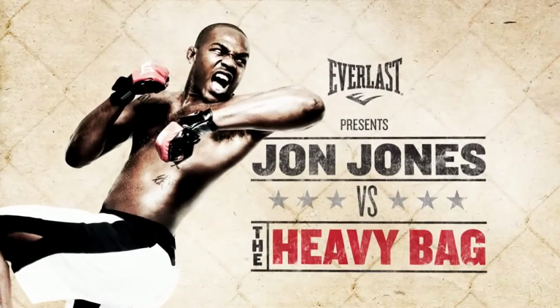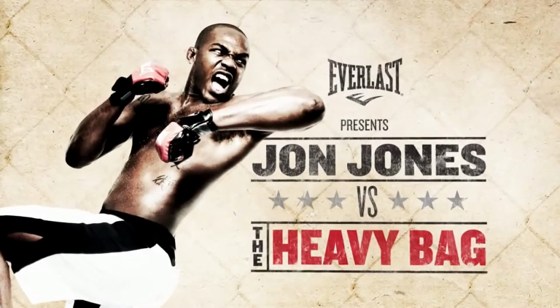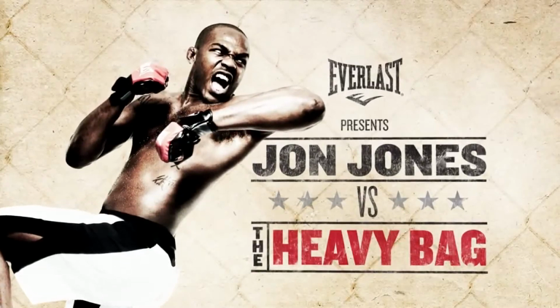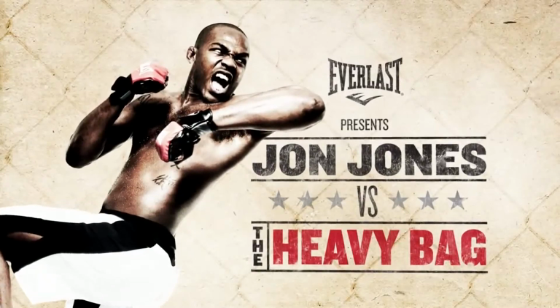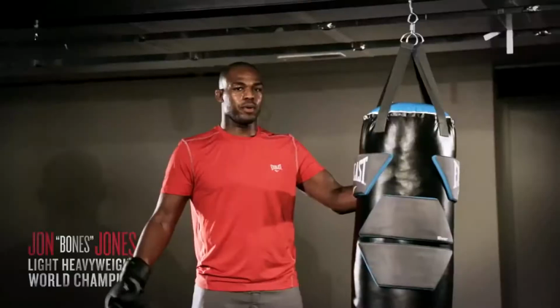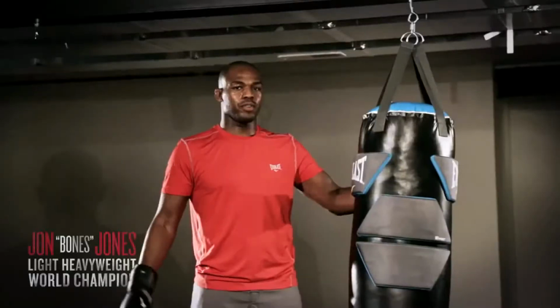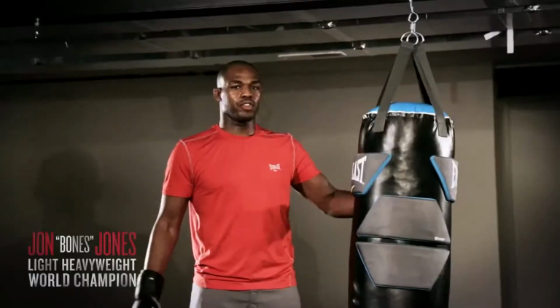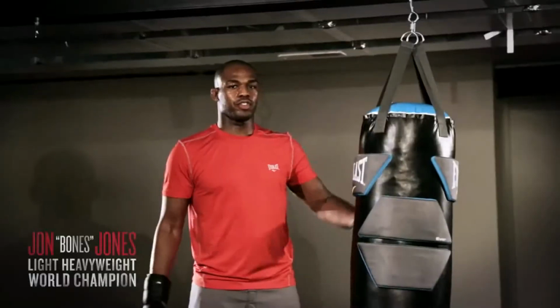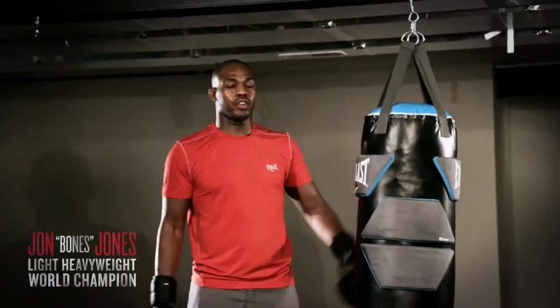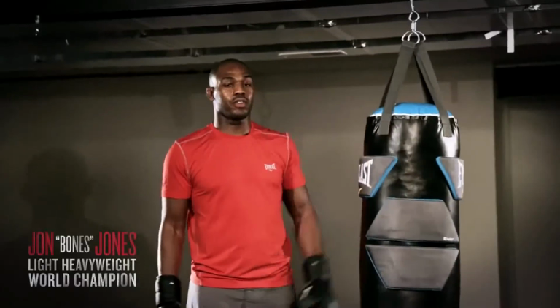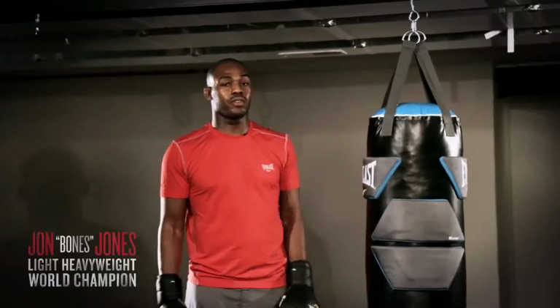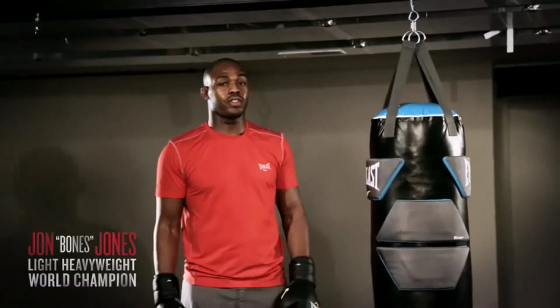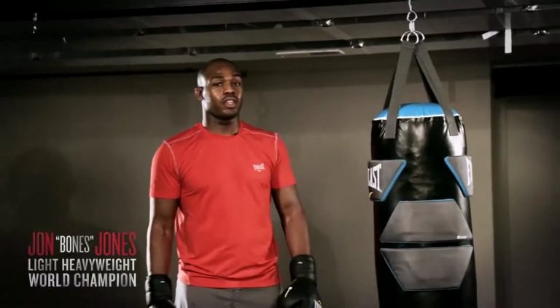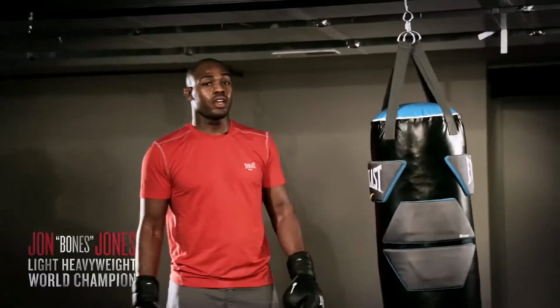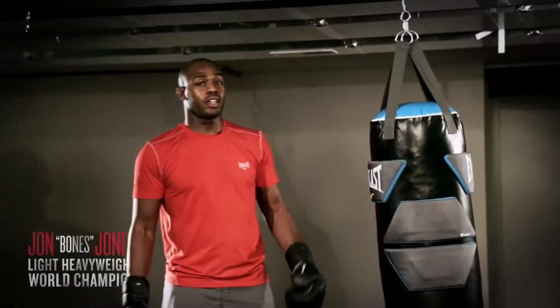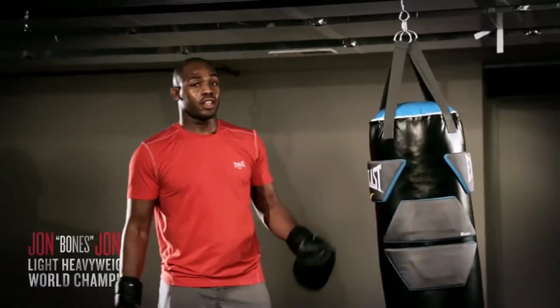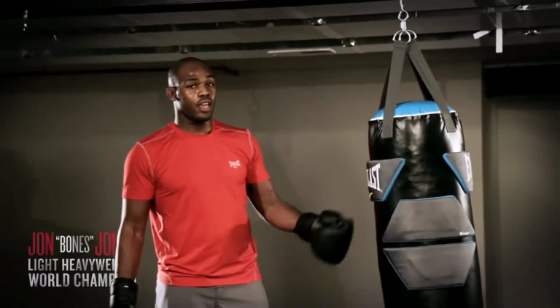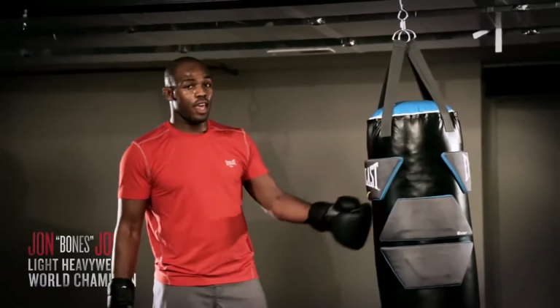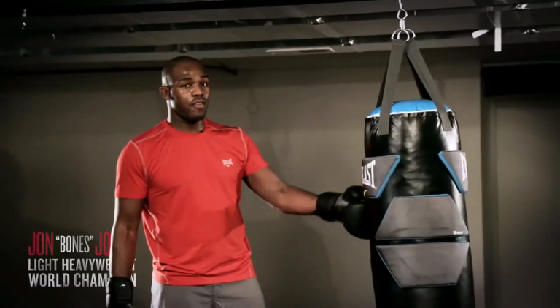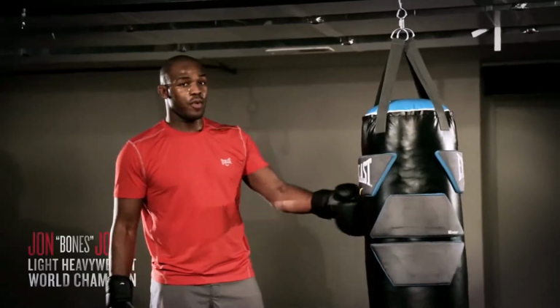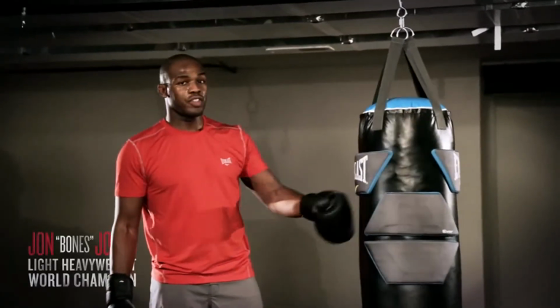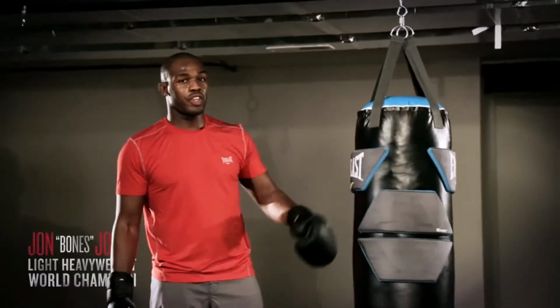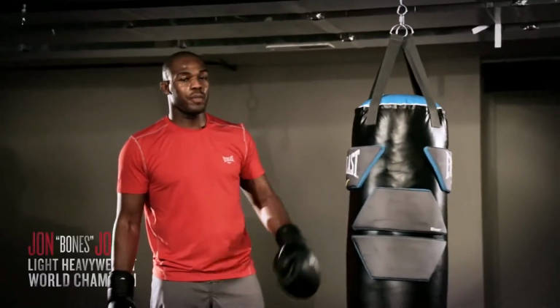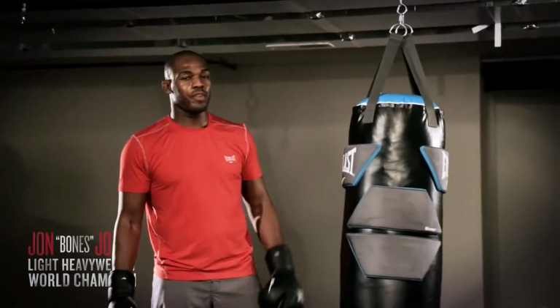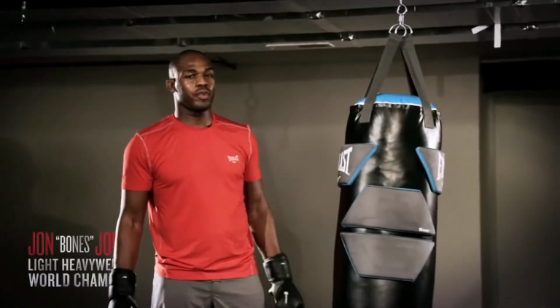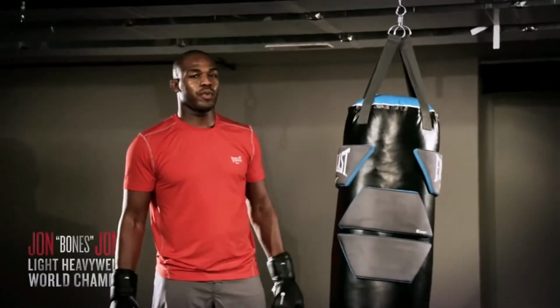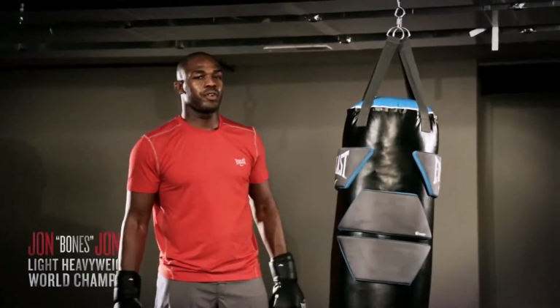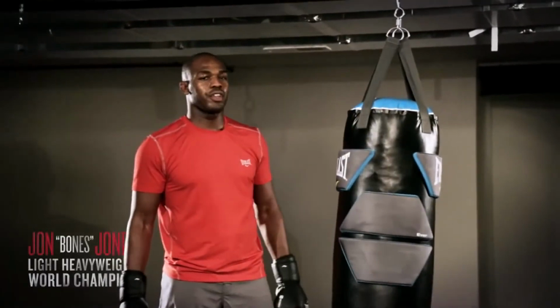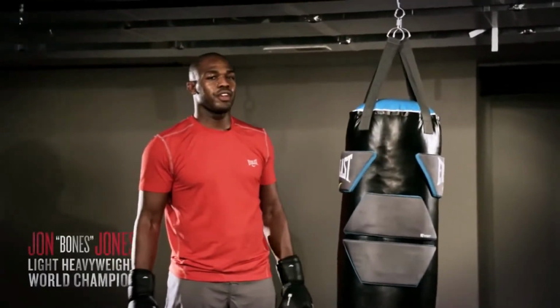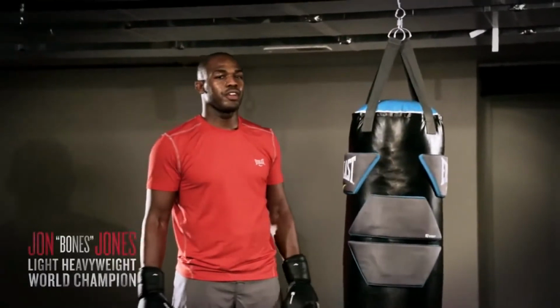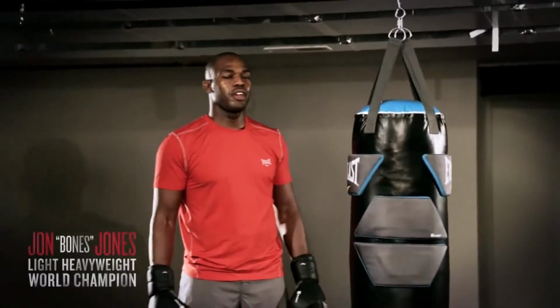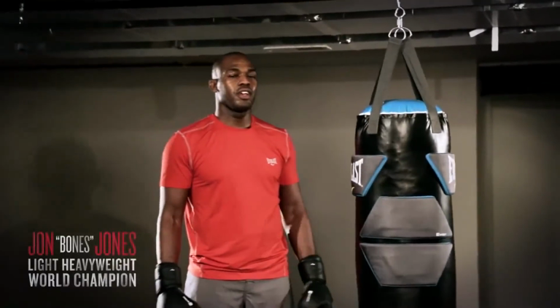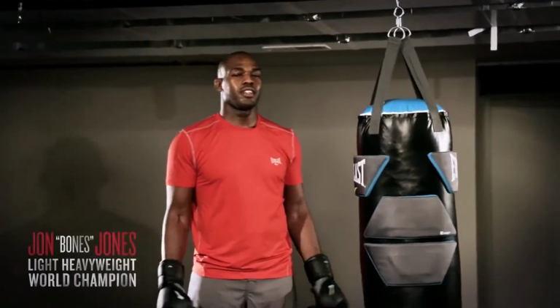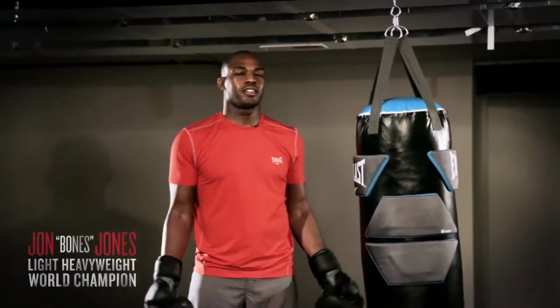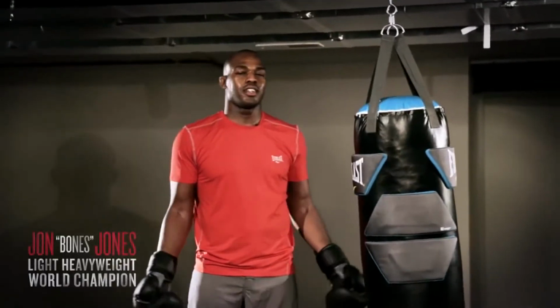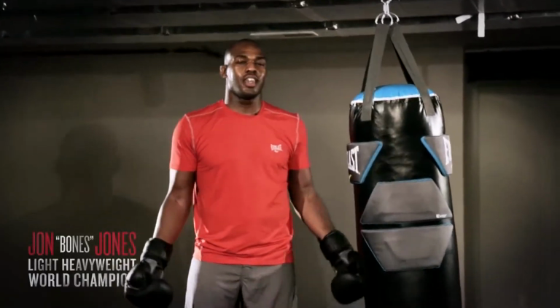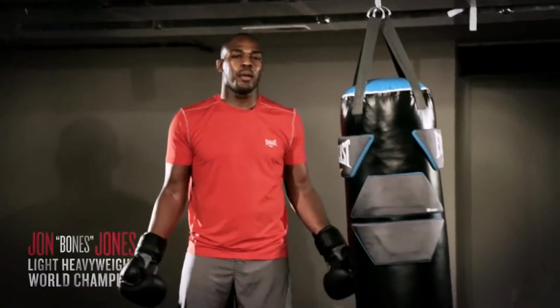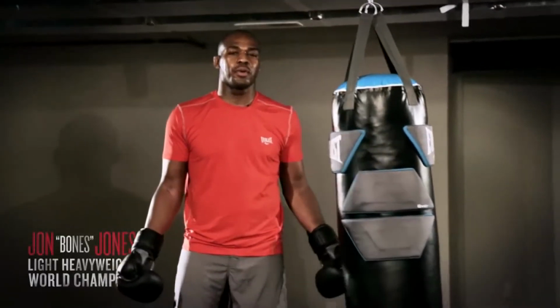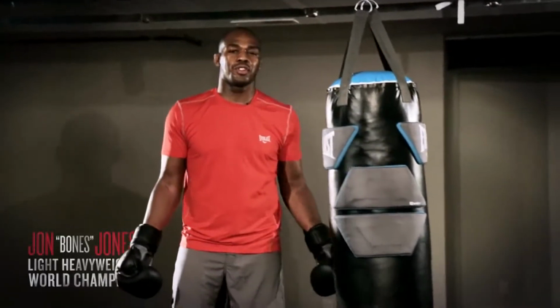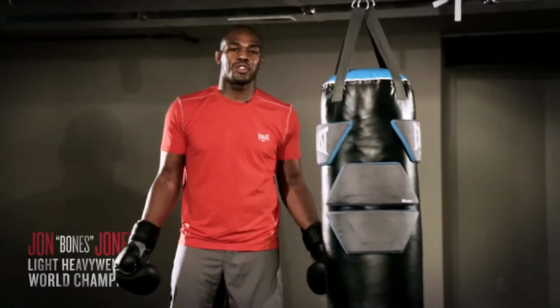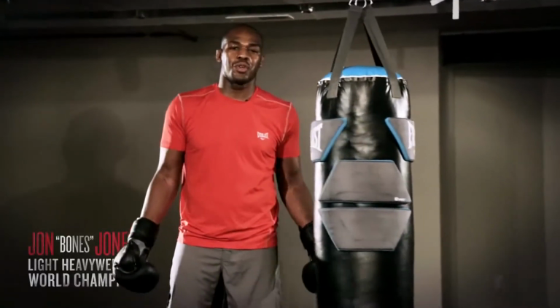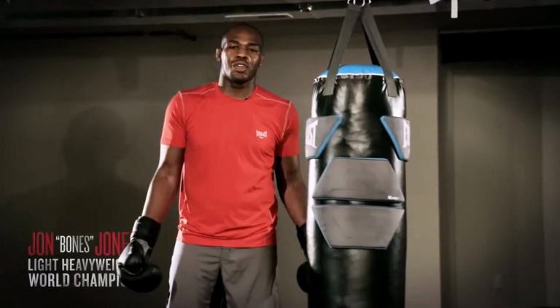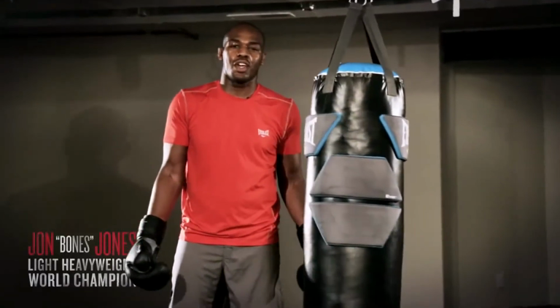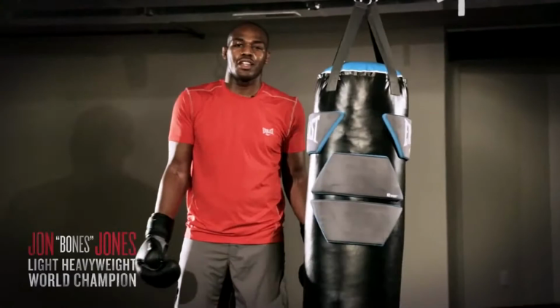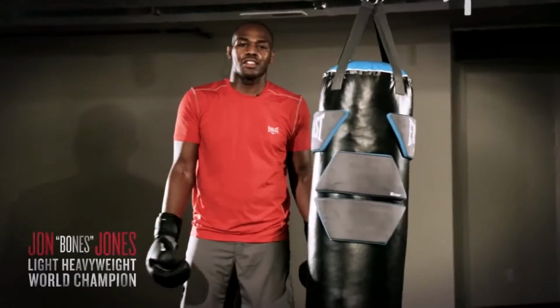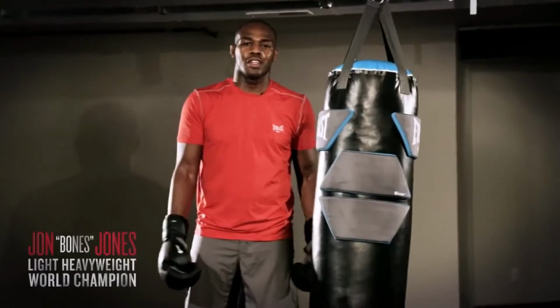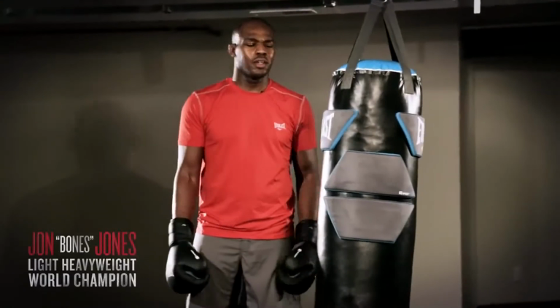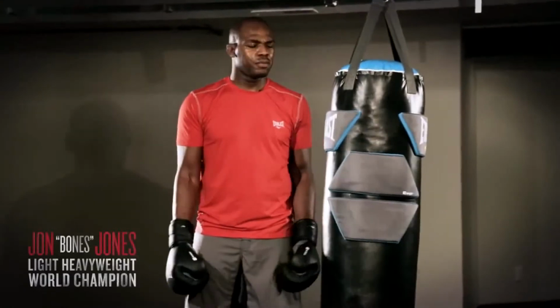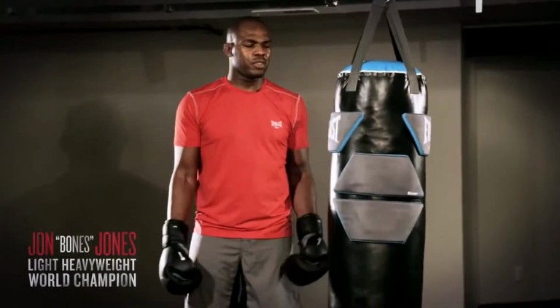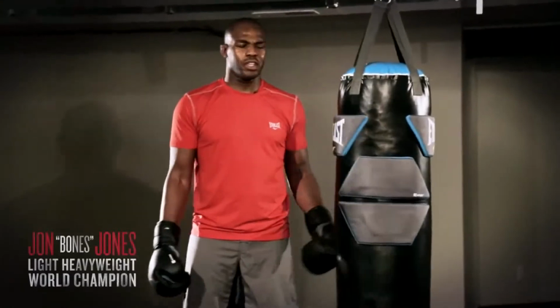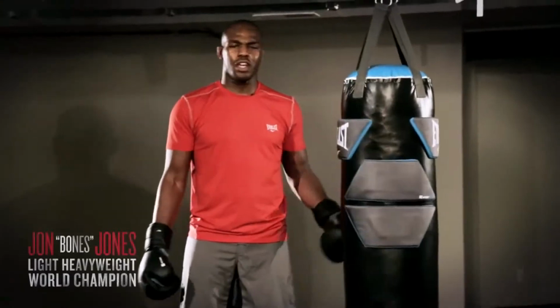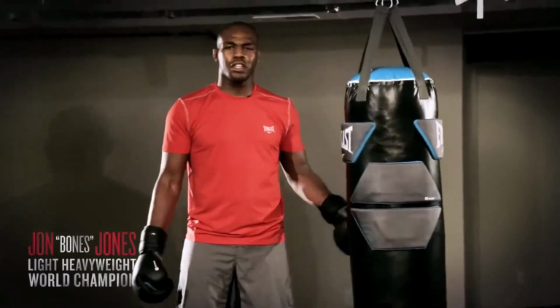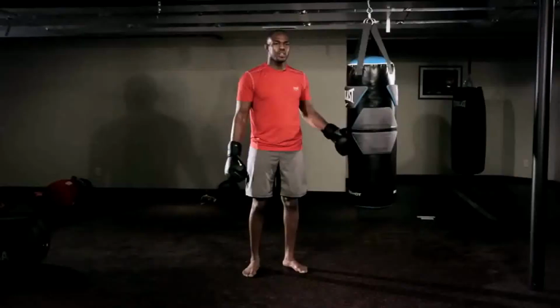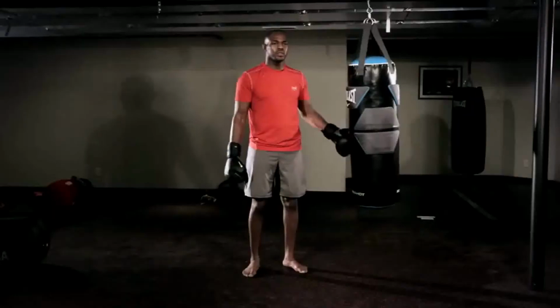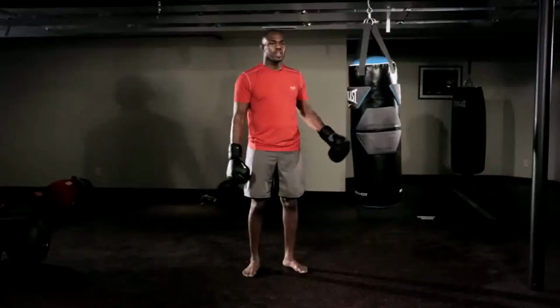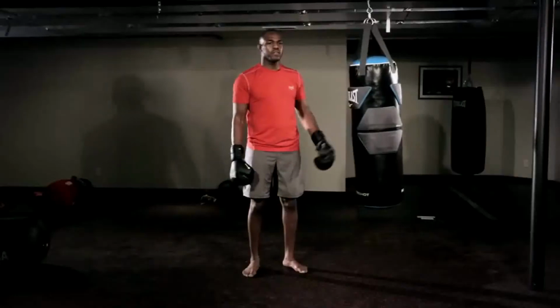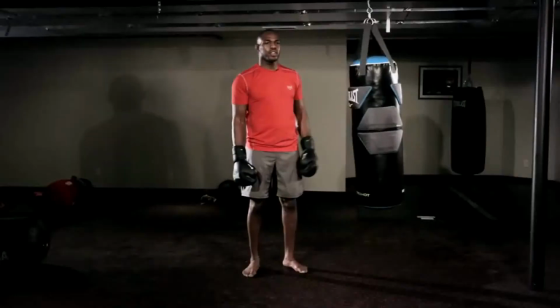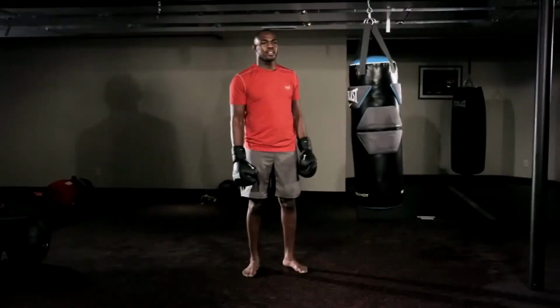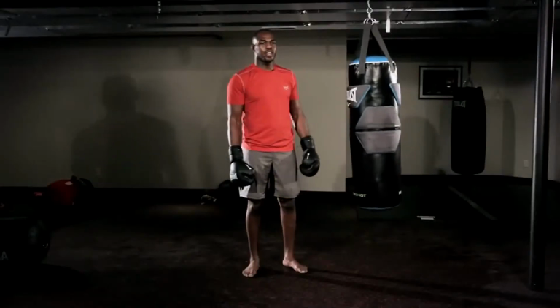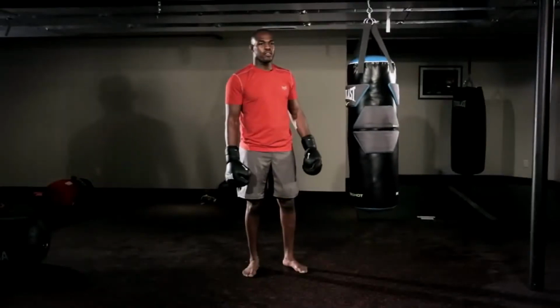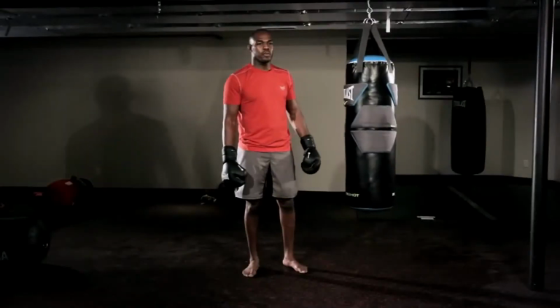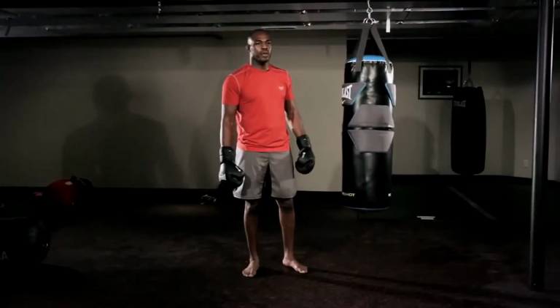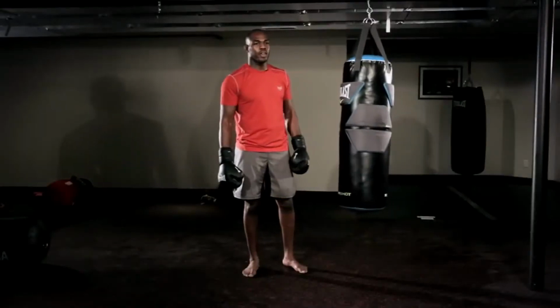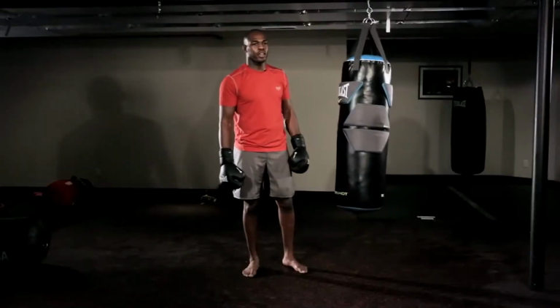John Bones Jones, light heavyweight champion of the world here. Today I want to show you guys just how to use an Everlast heavy bag.